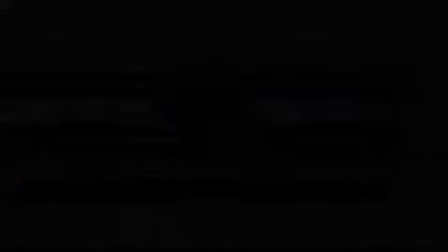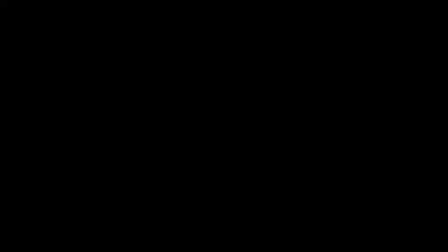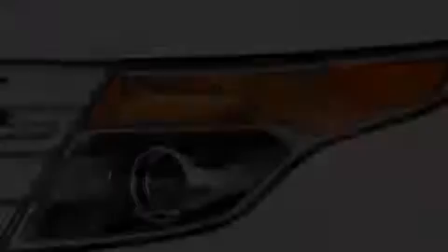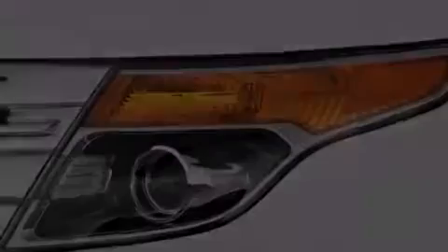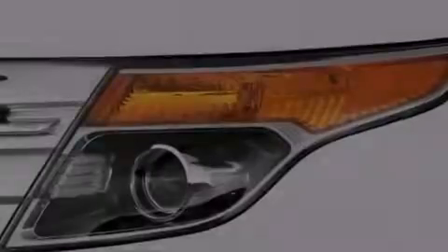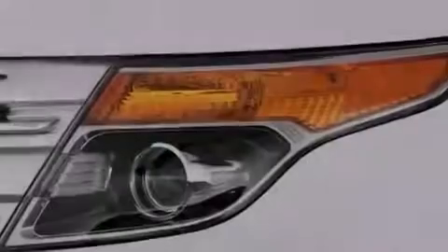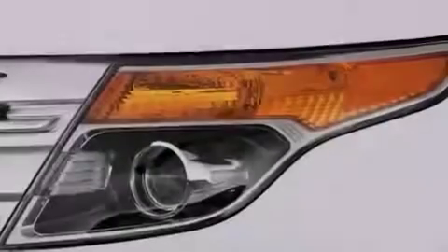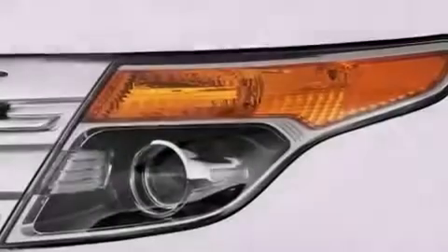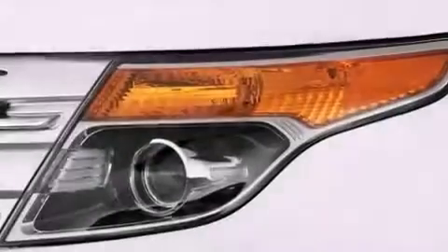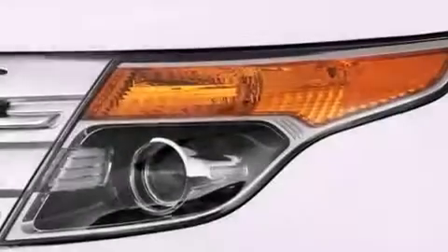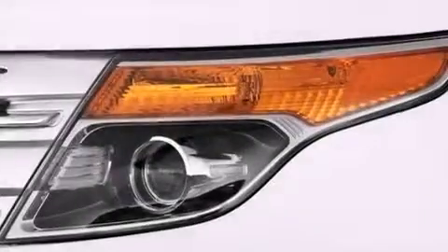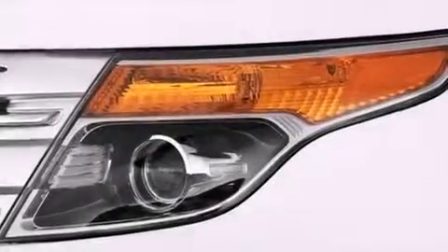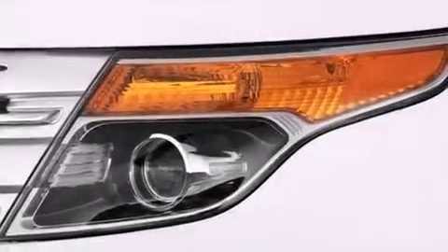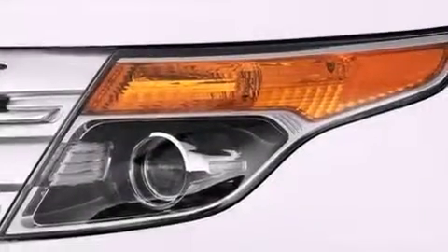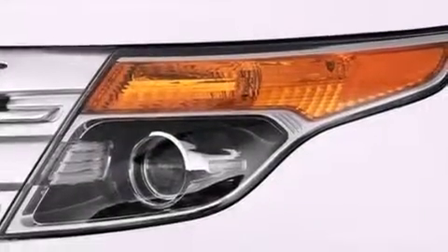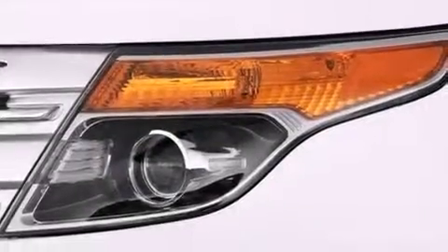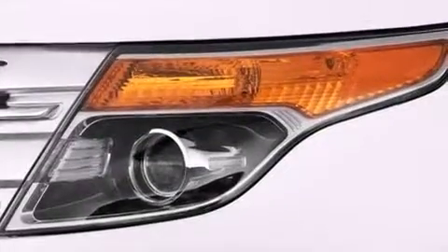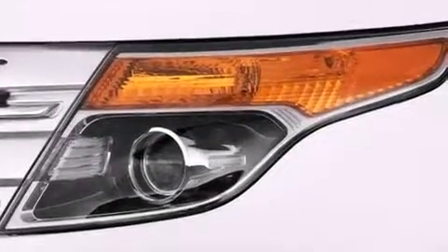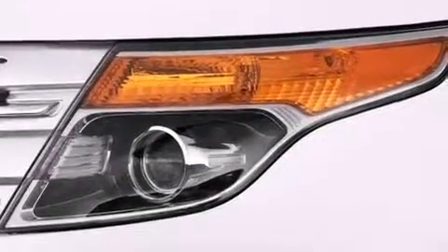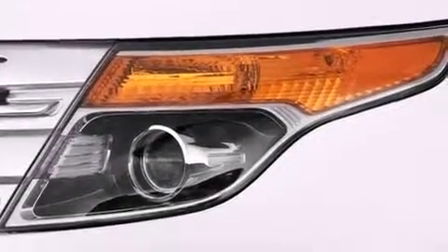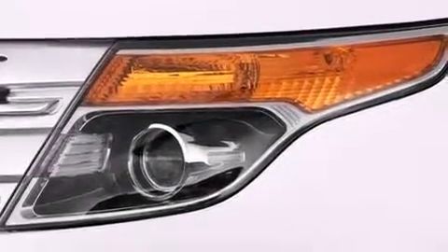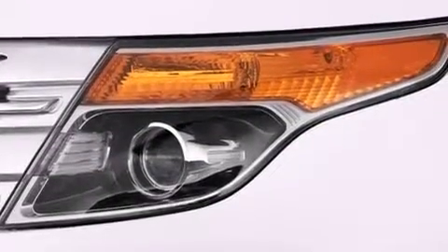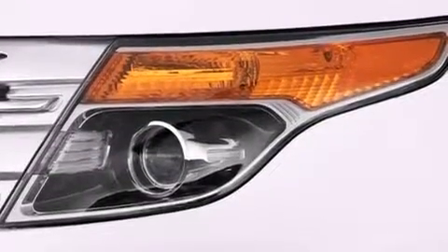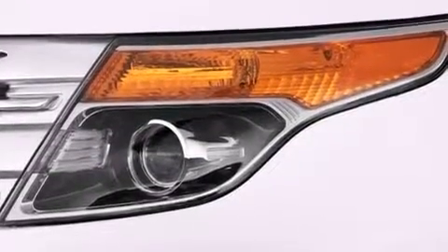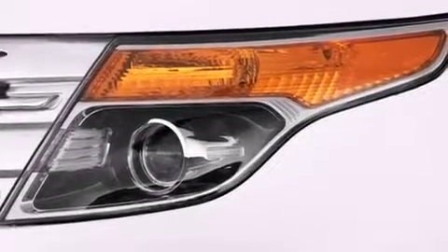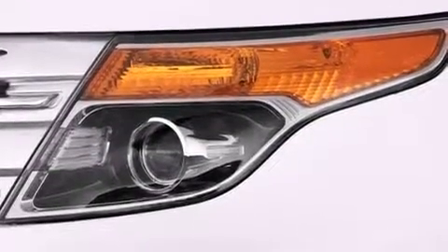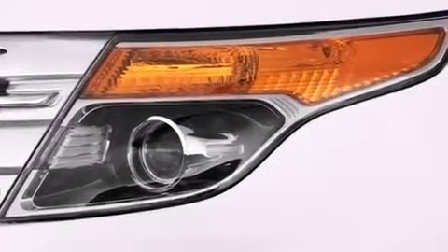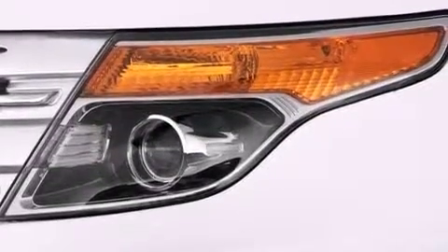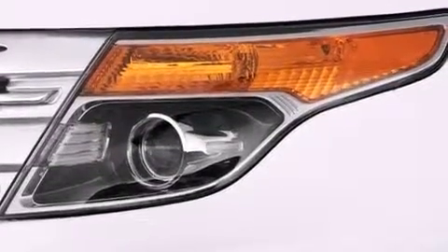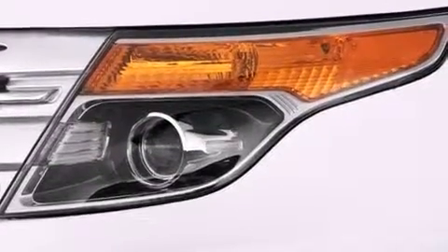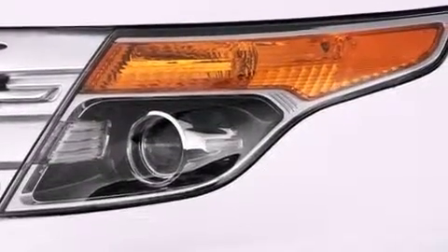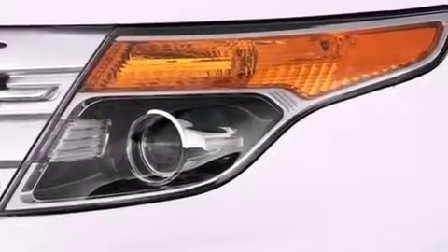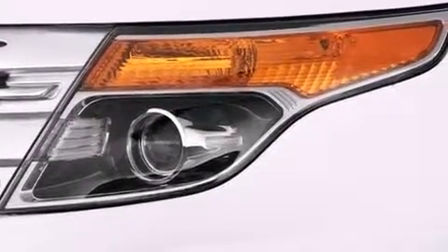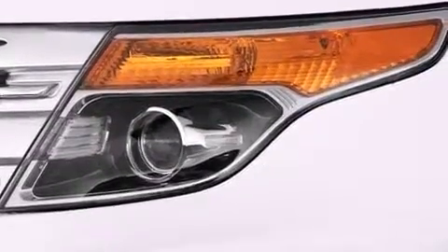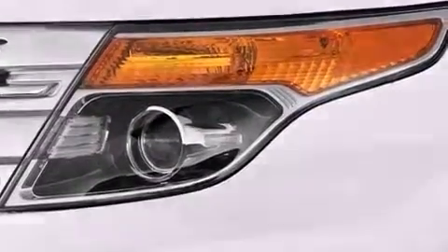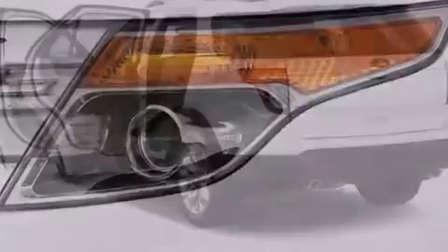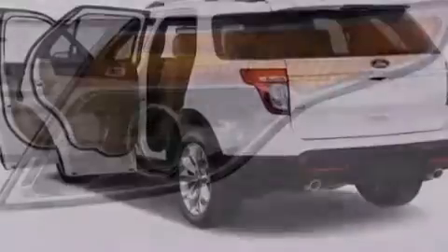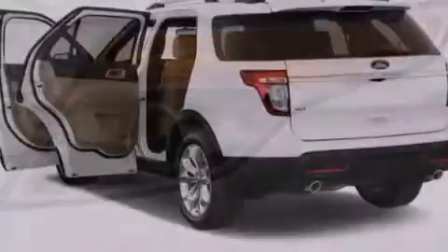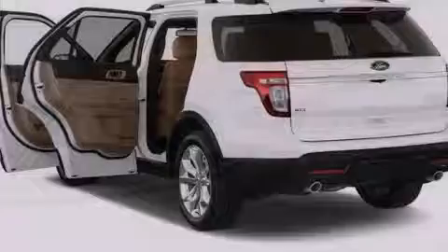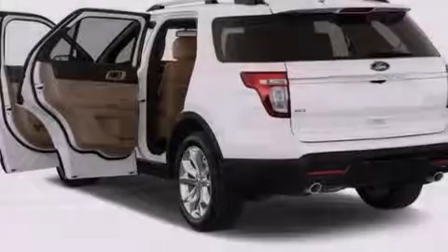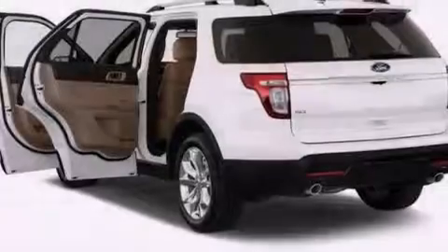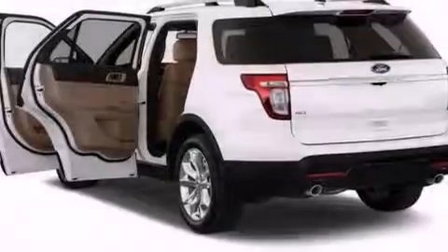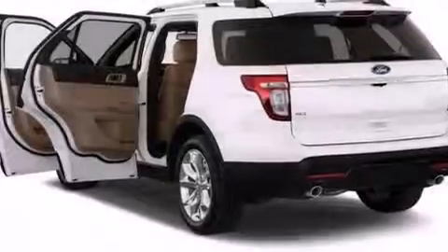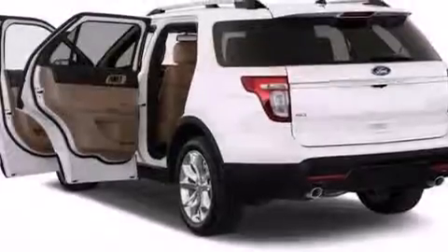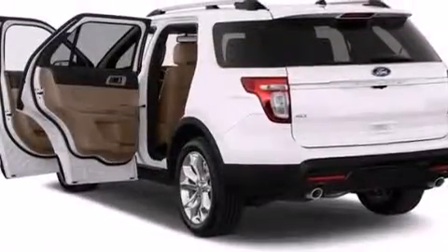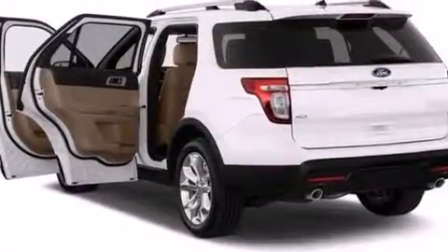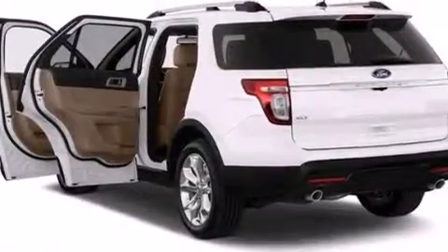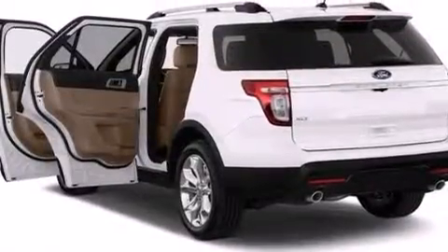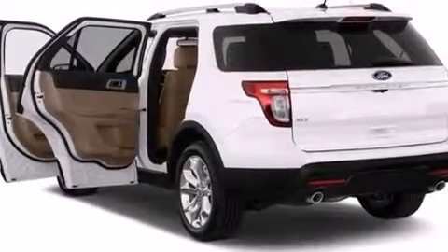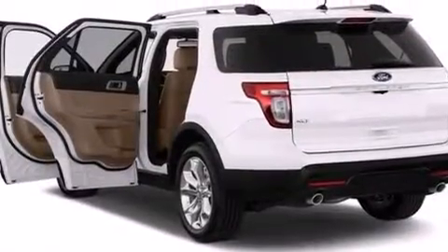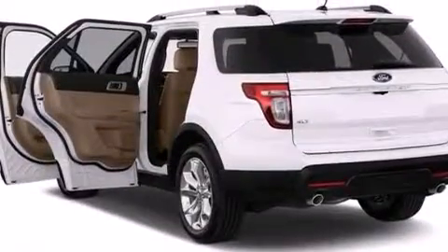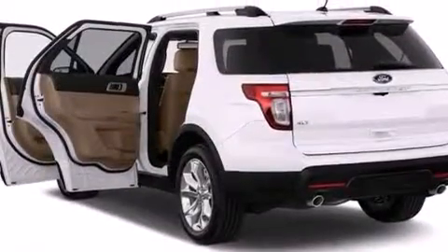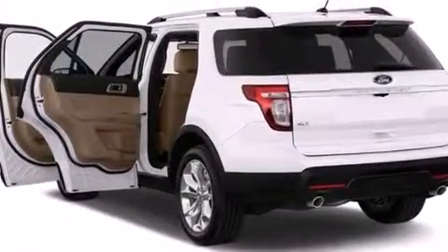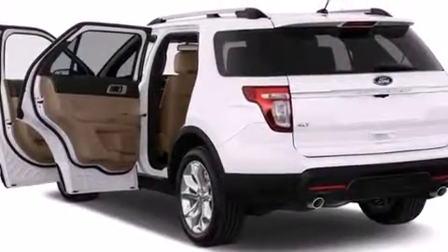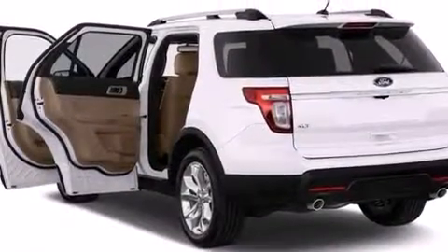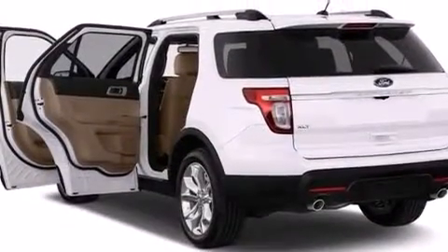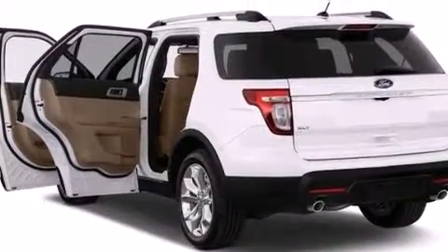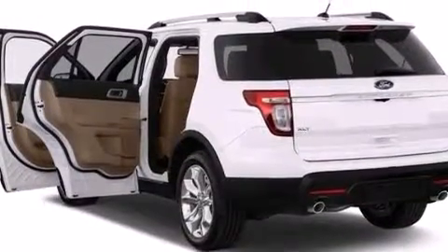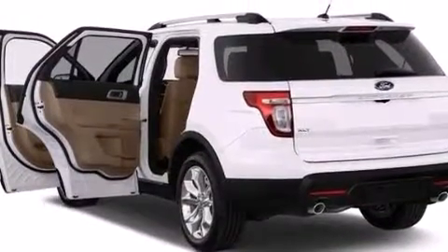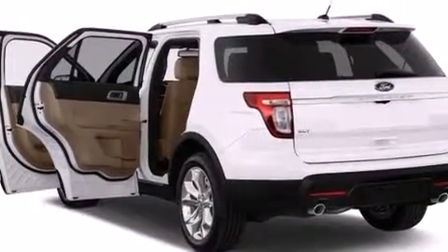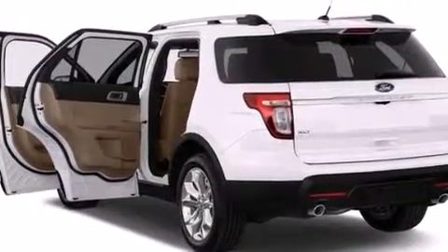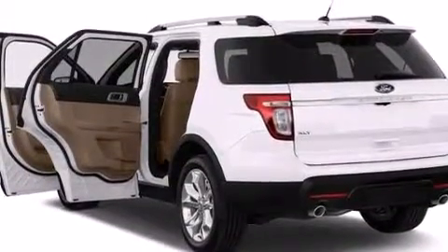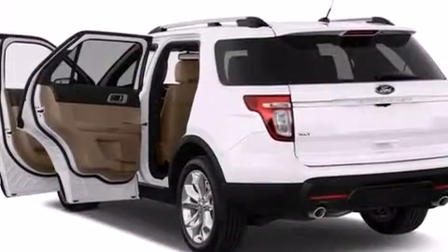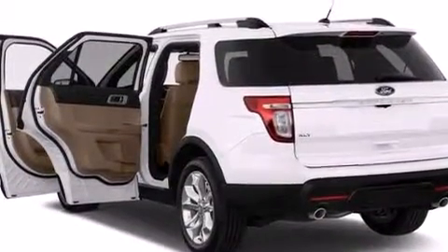Additional features include Child Safety Seat Anchors, Rear Seat Child Proof Door Locks, a Rear Window Defroster, and an Auxiliary Power Outlet.